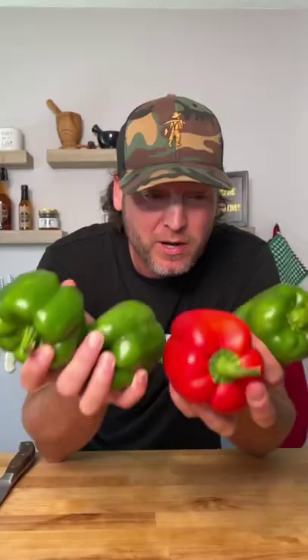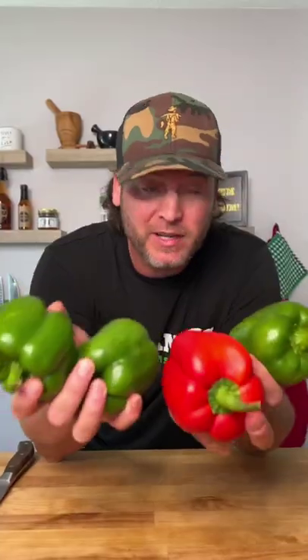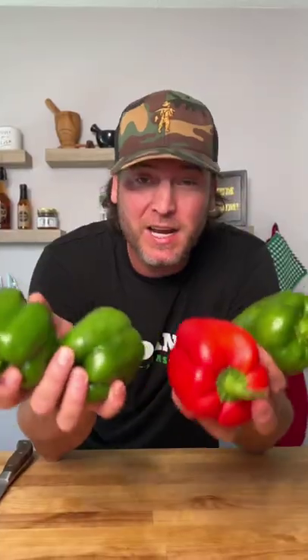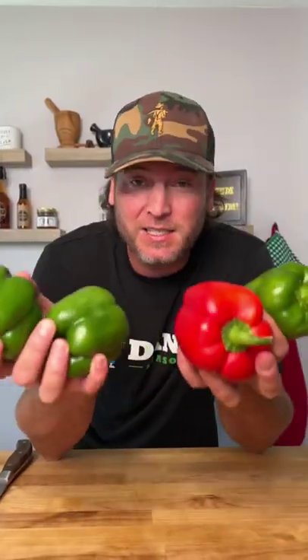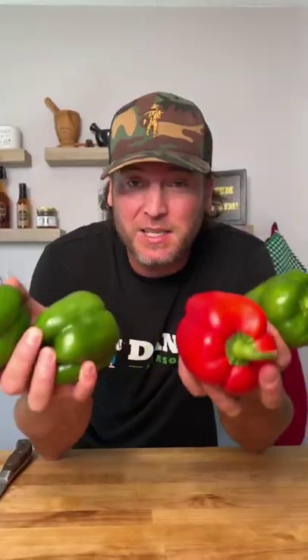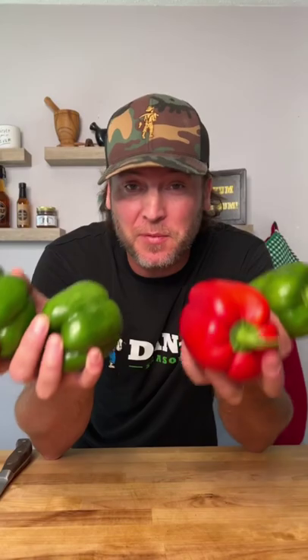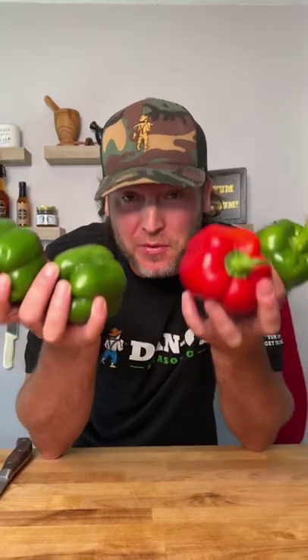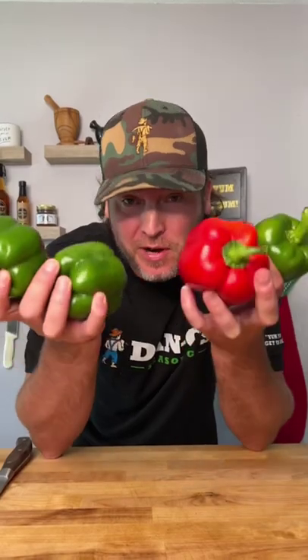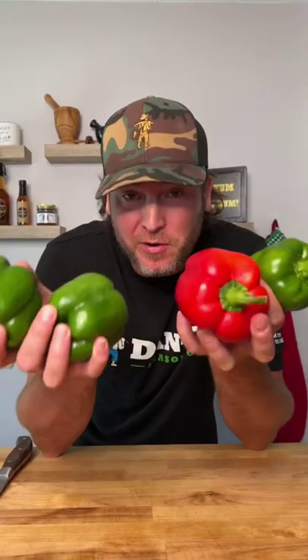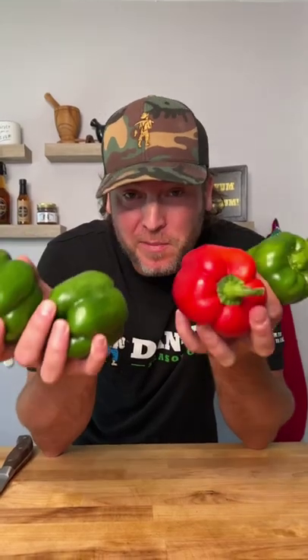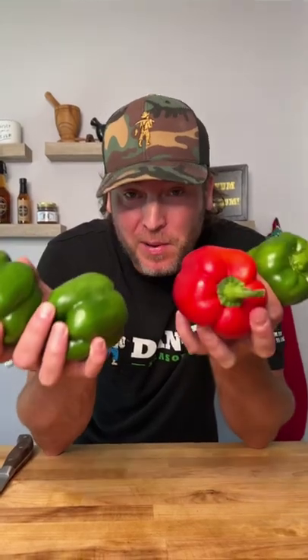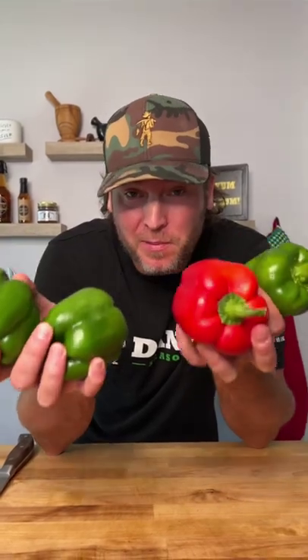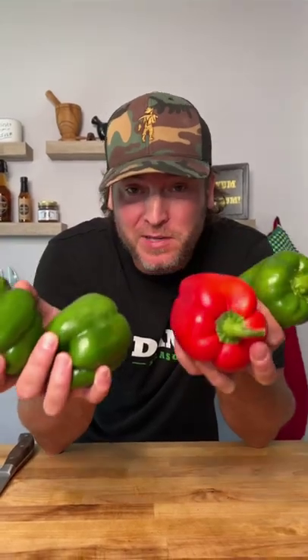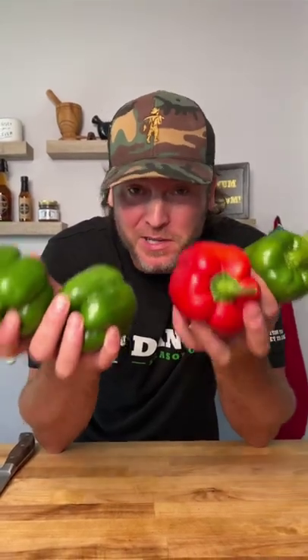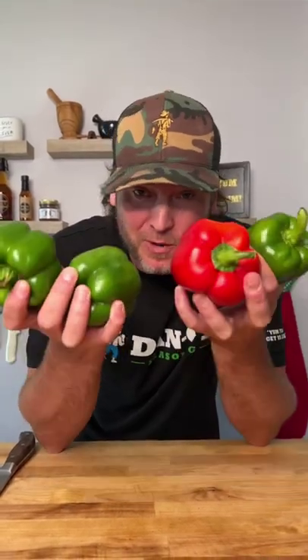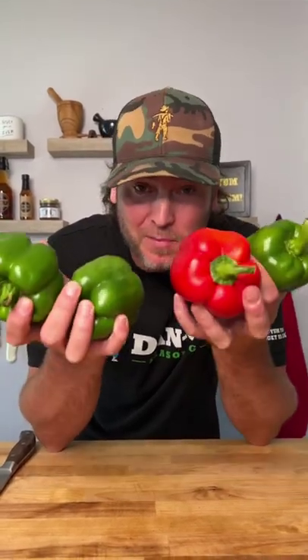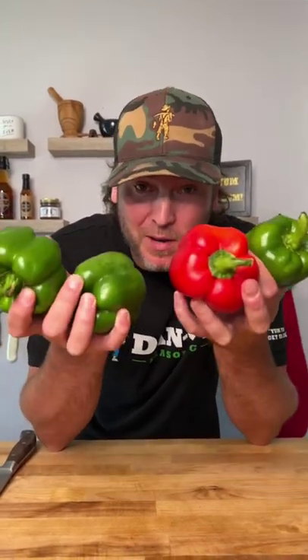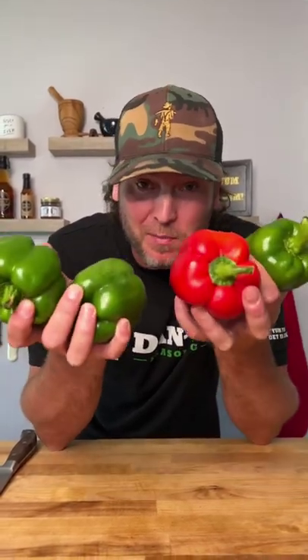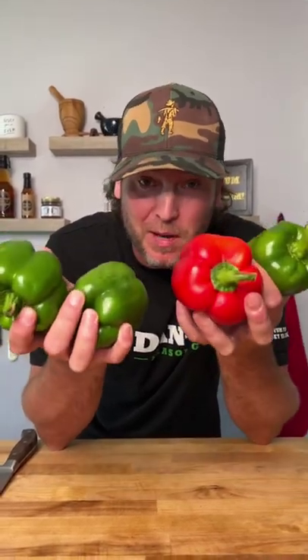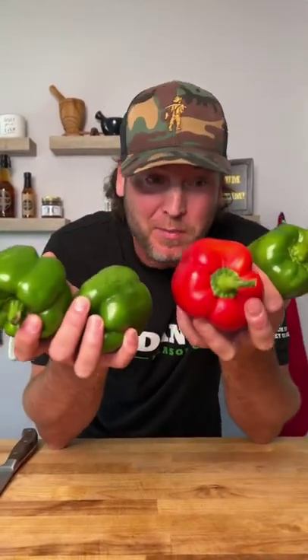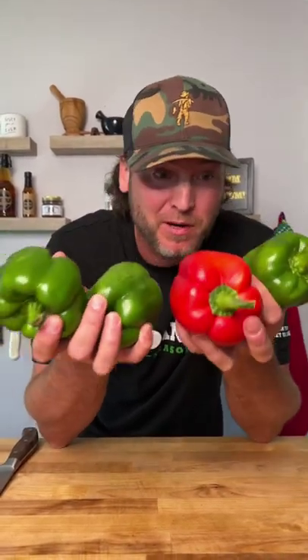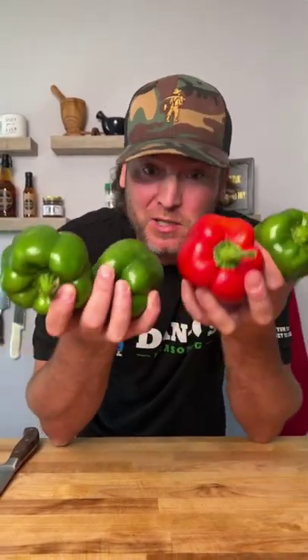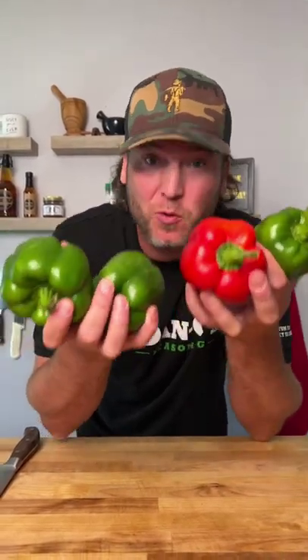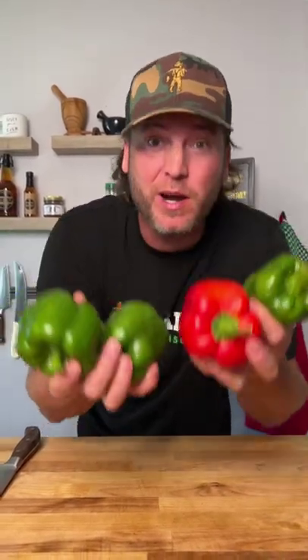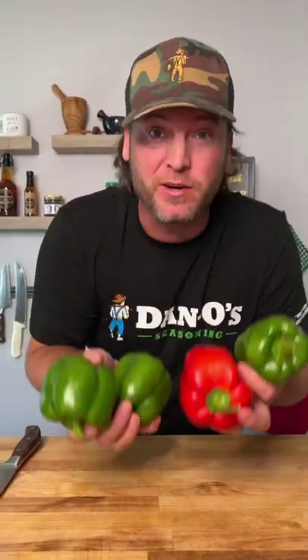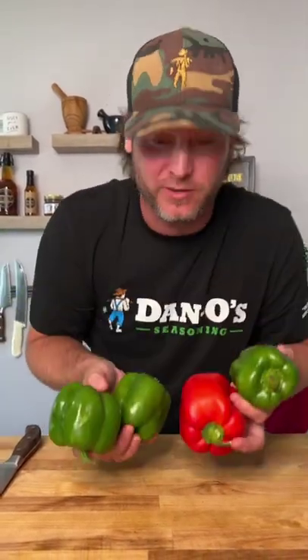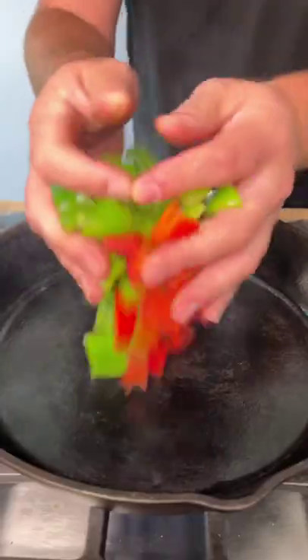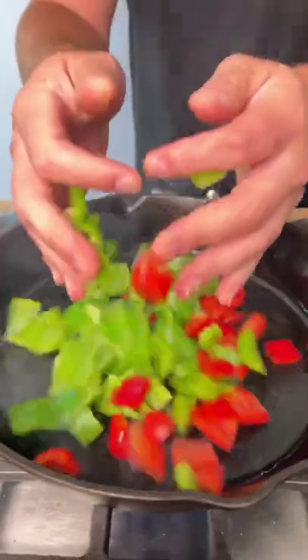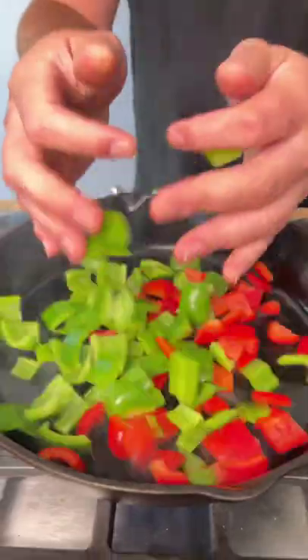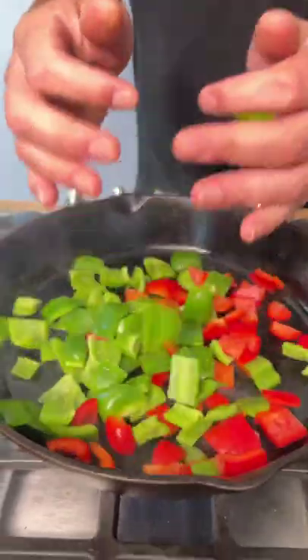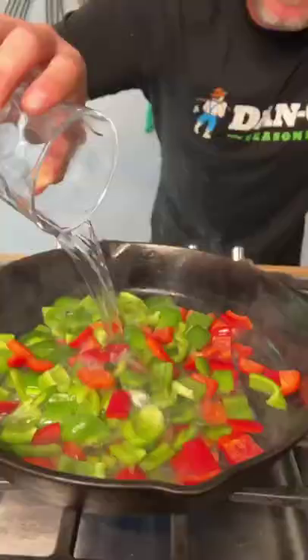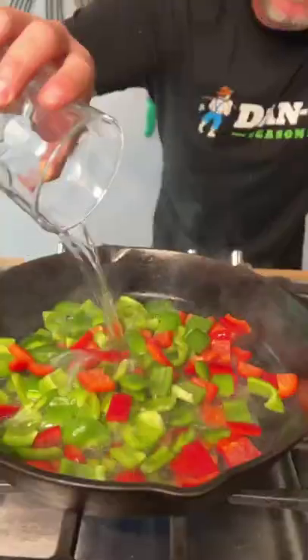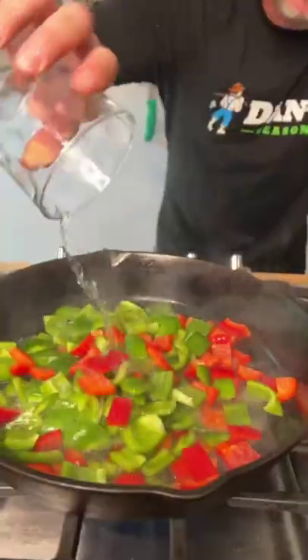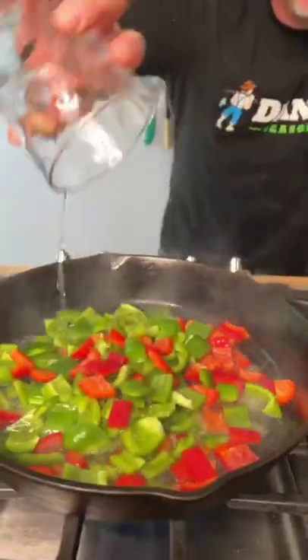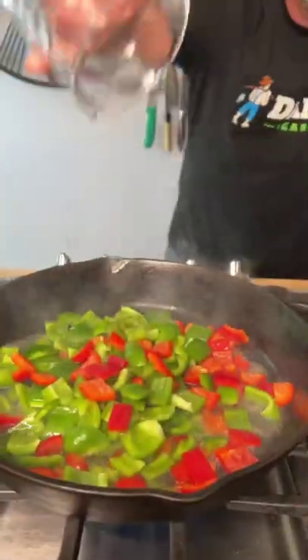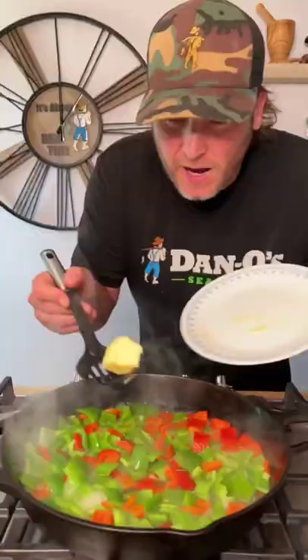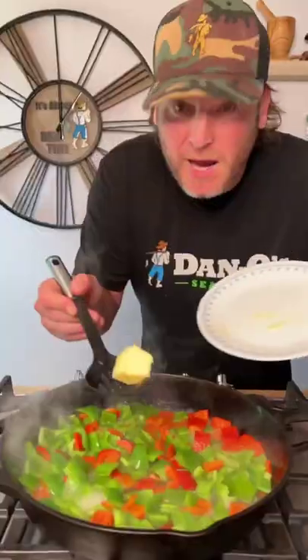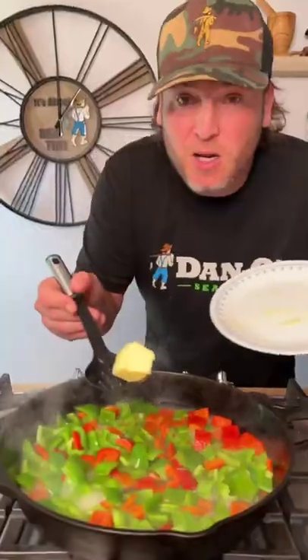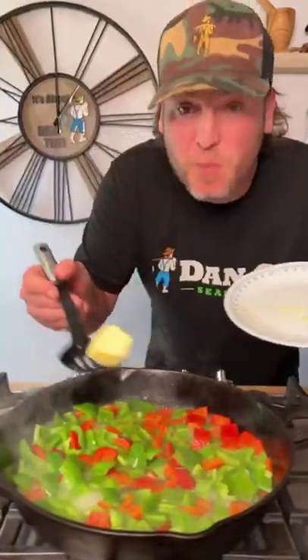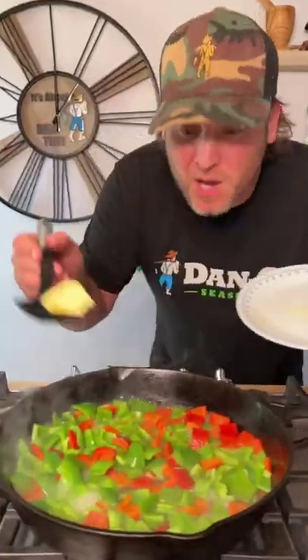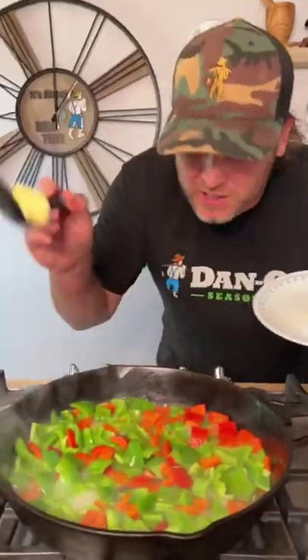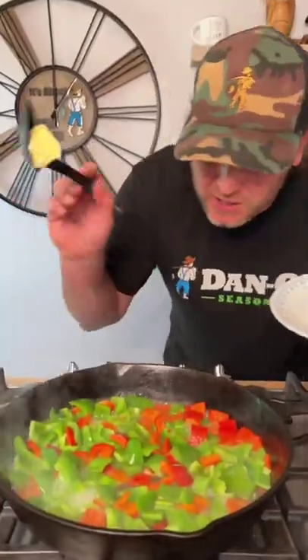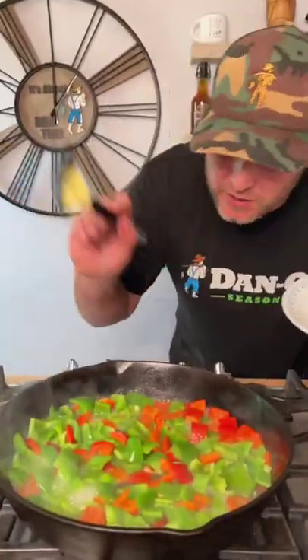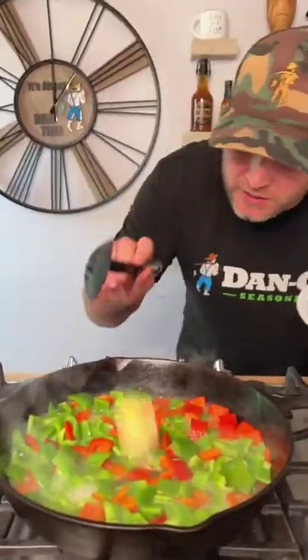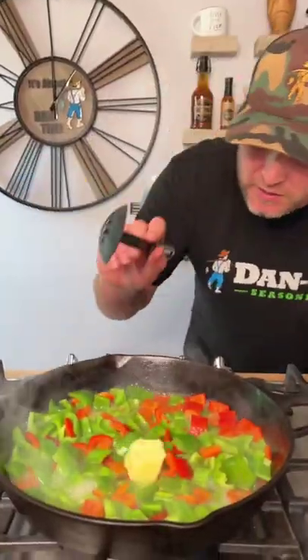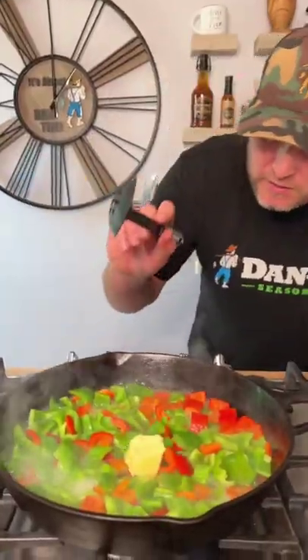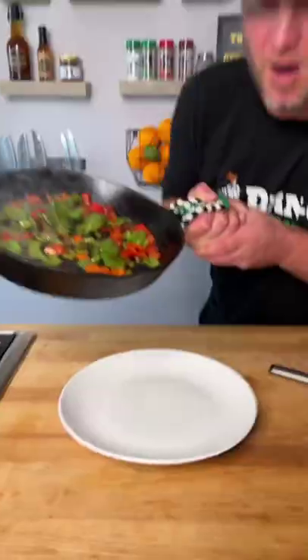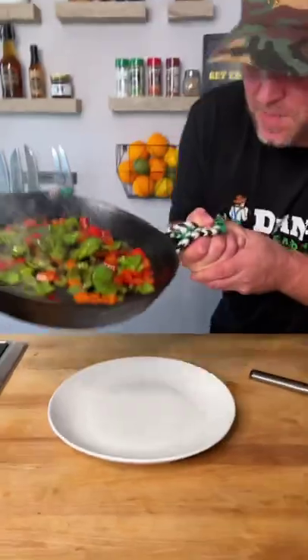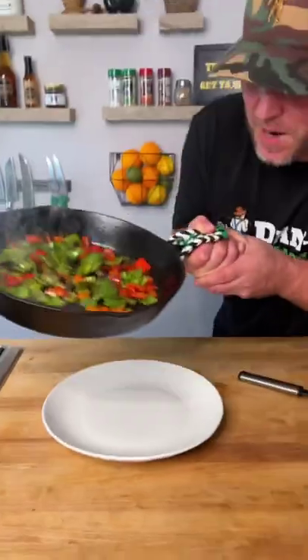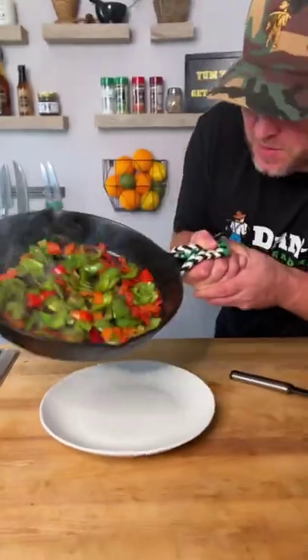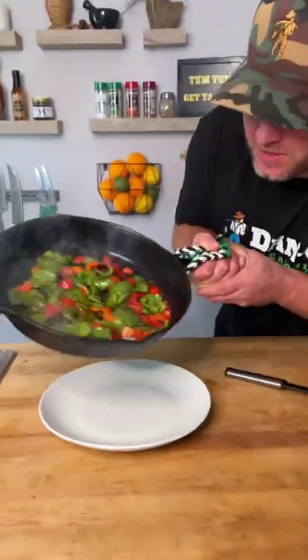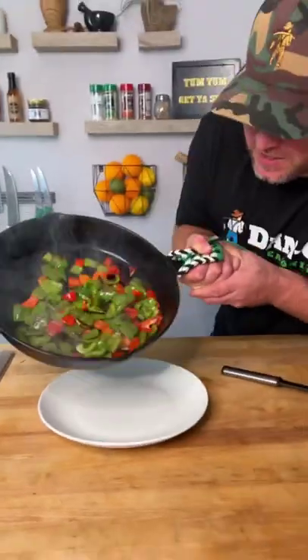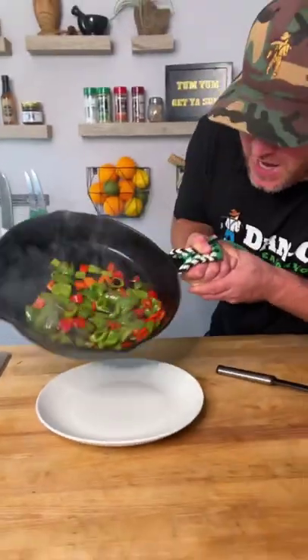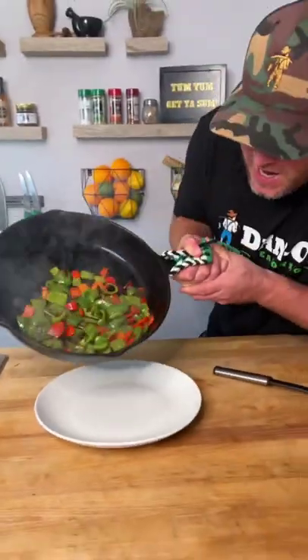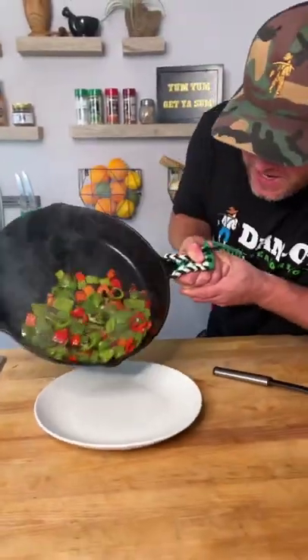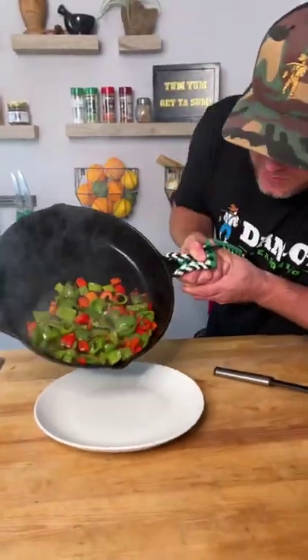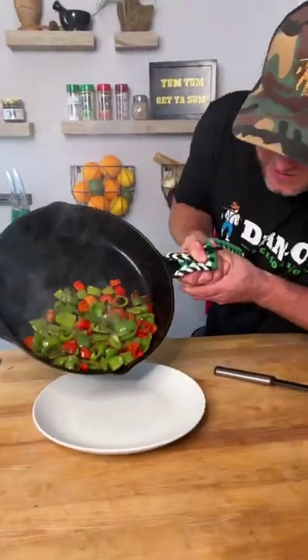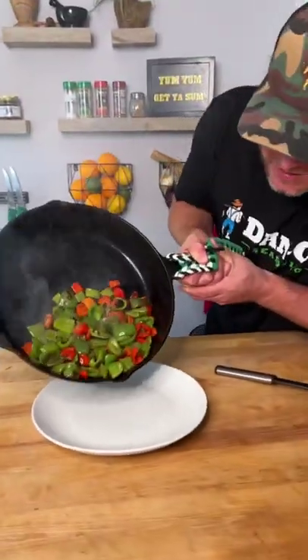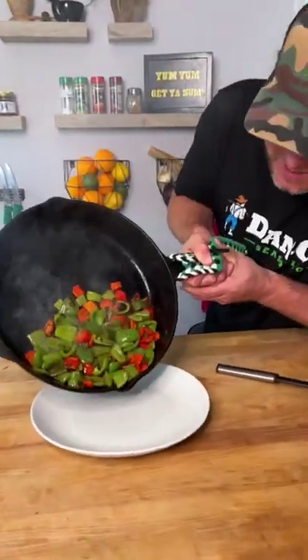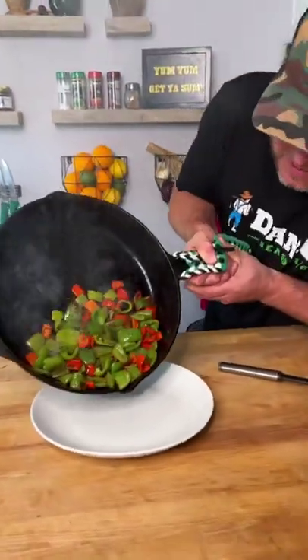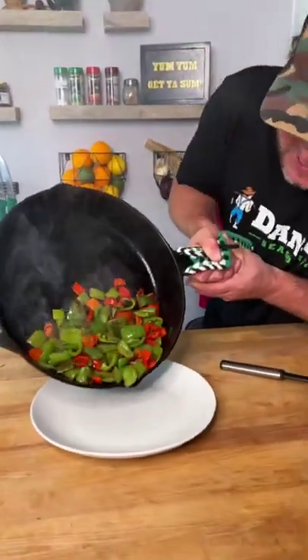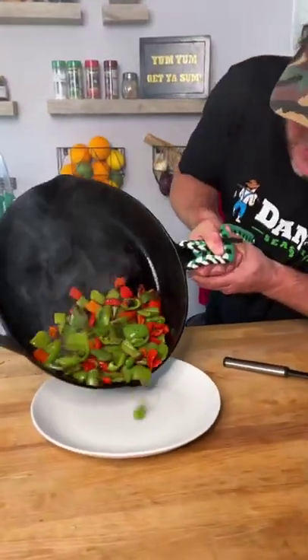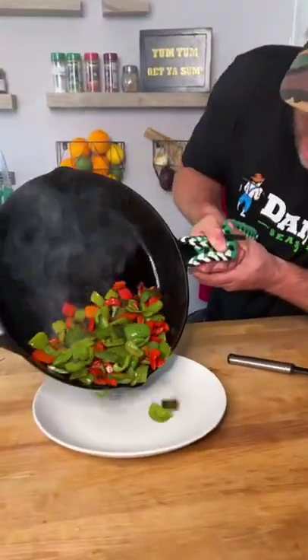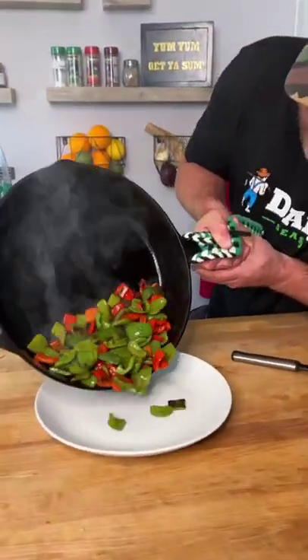We're gonna dice up three green peppers and a red bell pepper into squares. That's in baby's tooth. Add a little butter to it. Our peppers are done, we'll set them to the side.